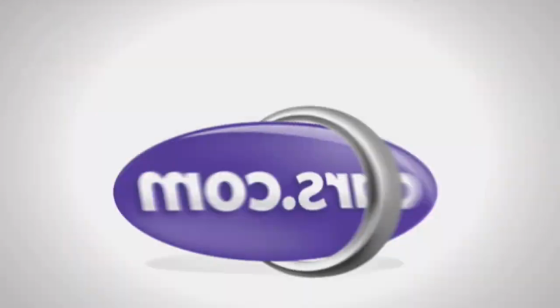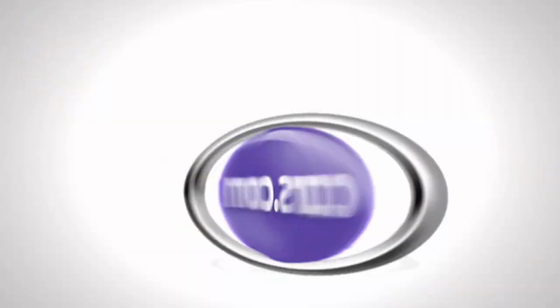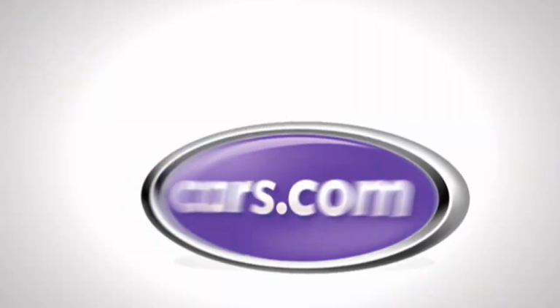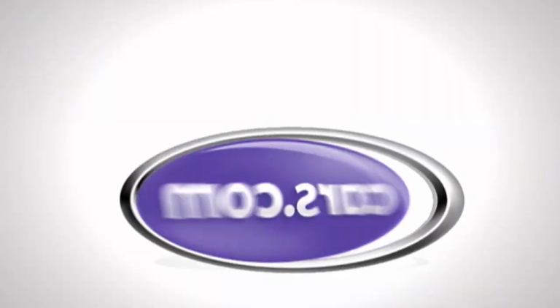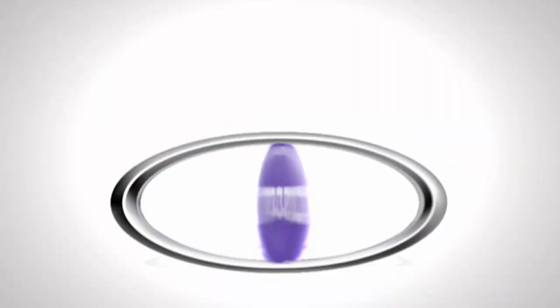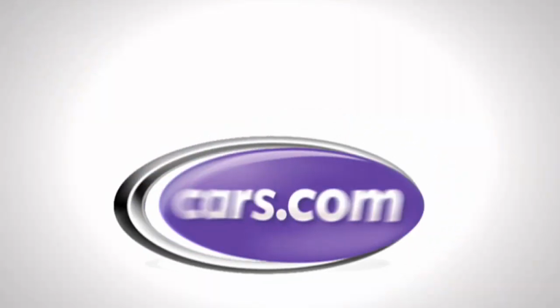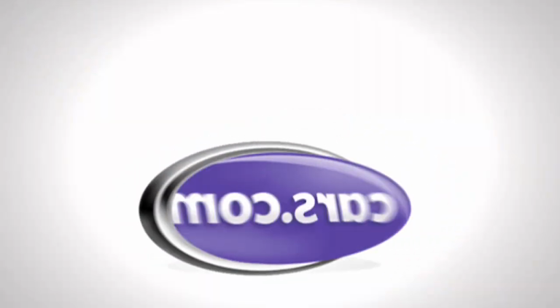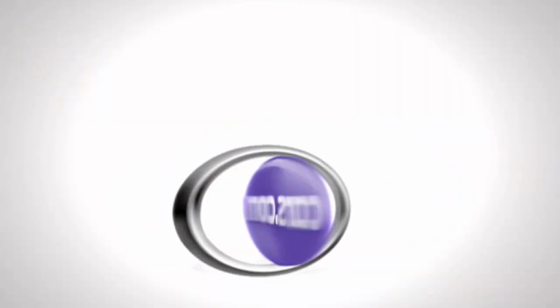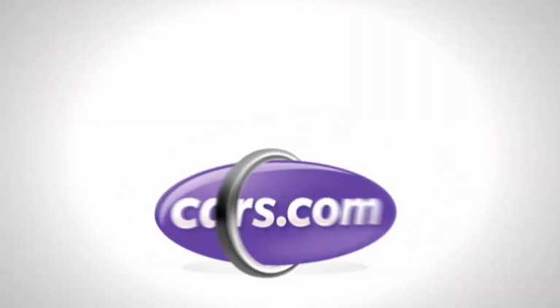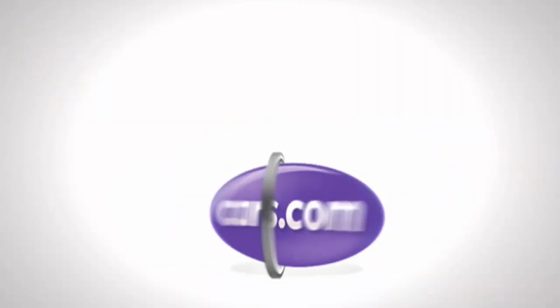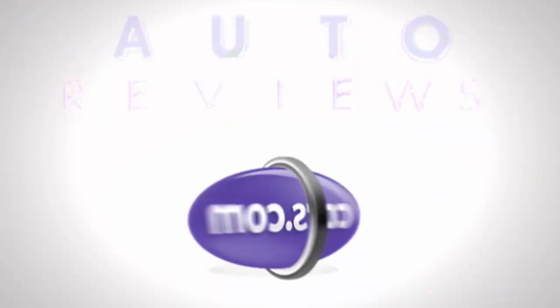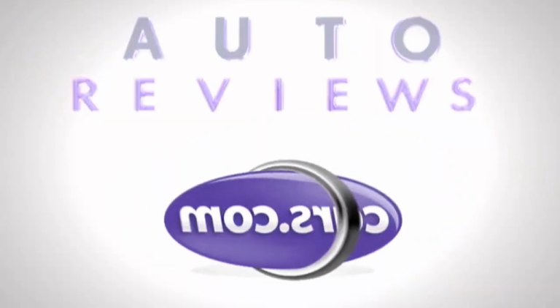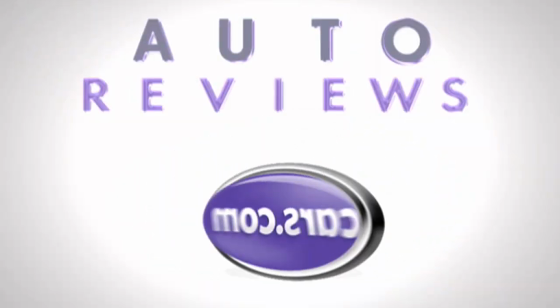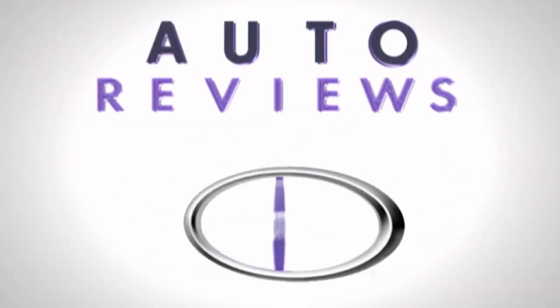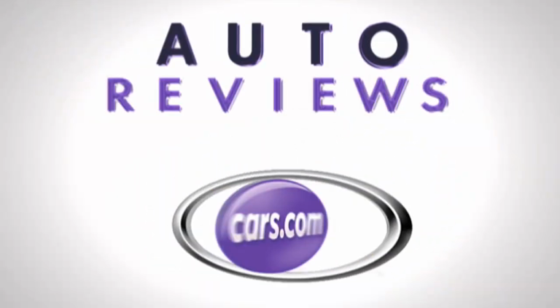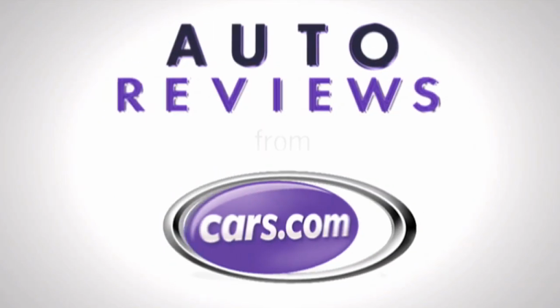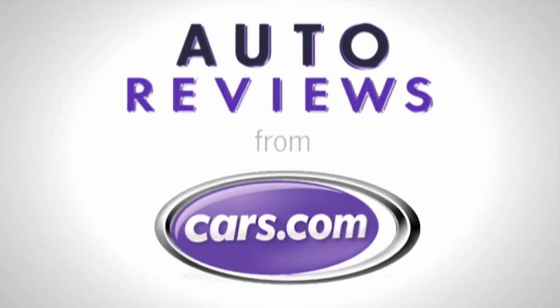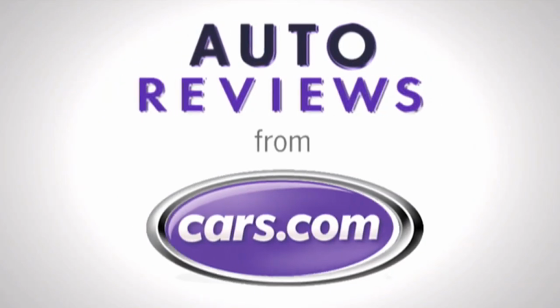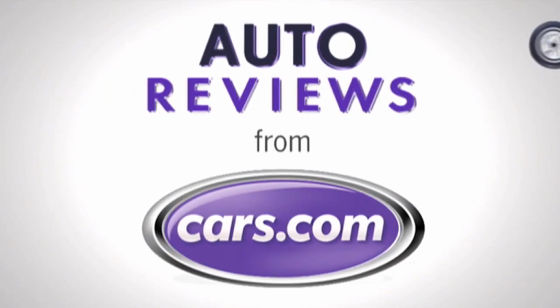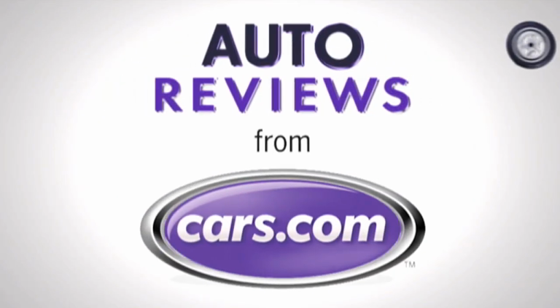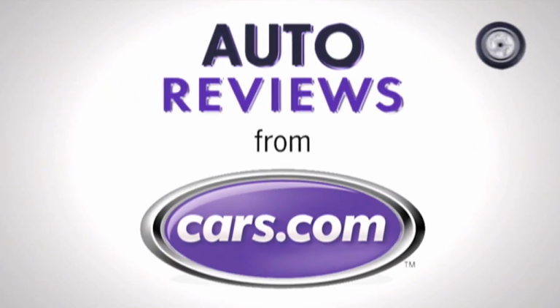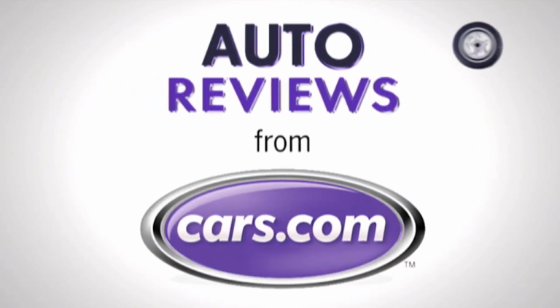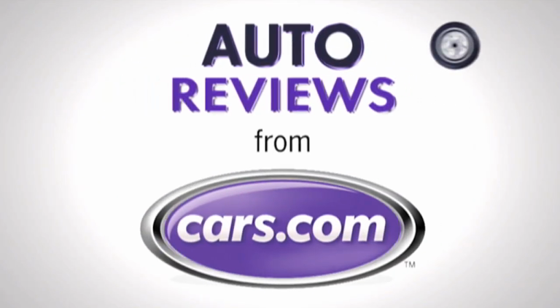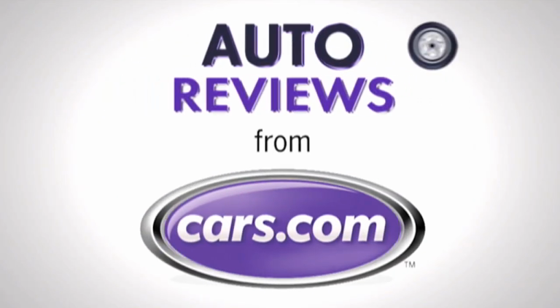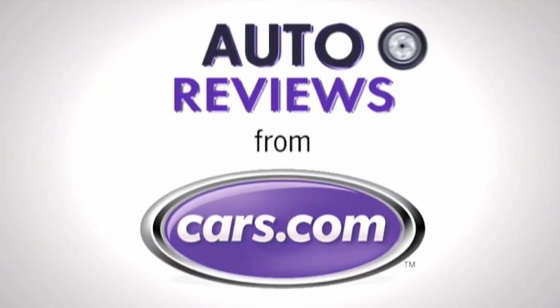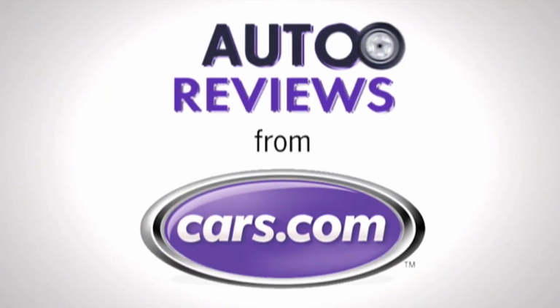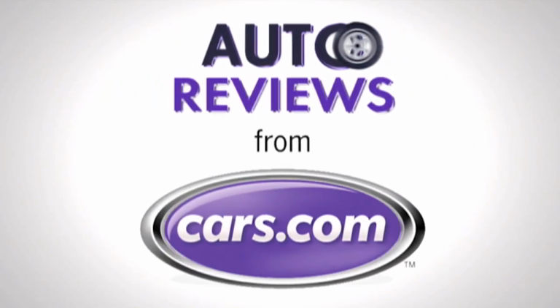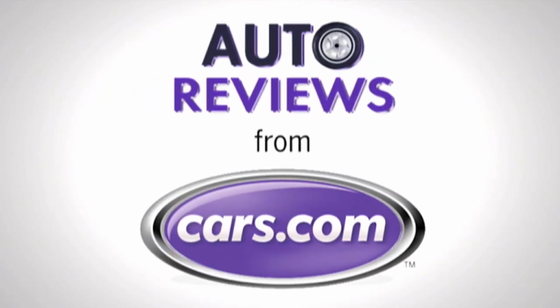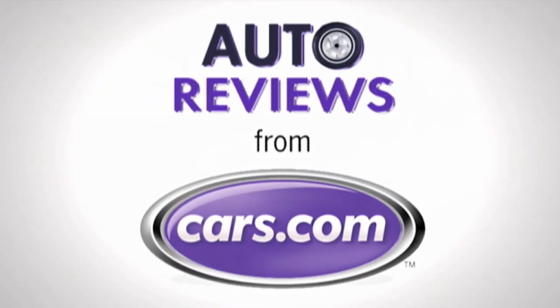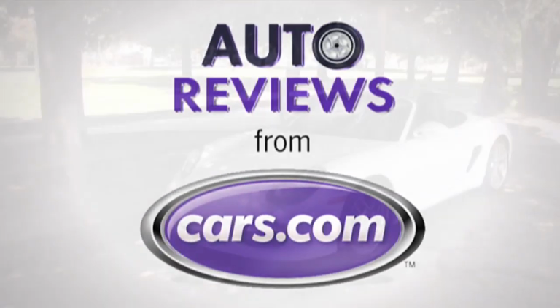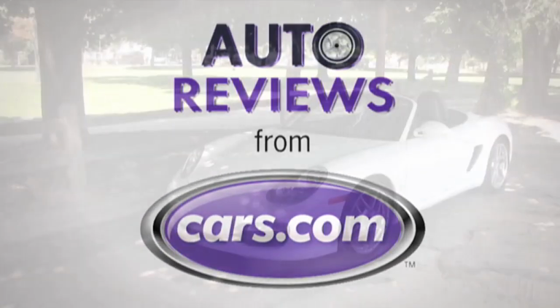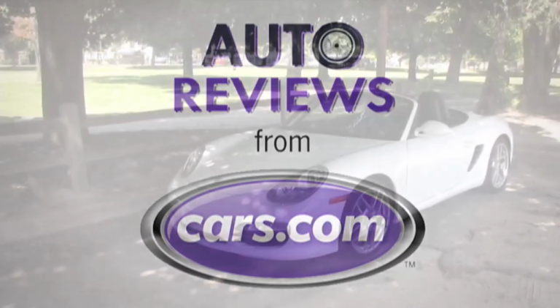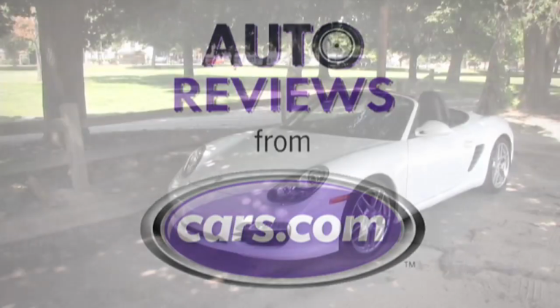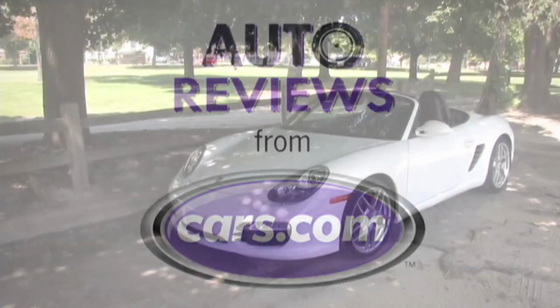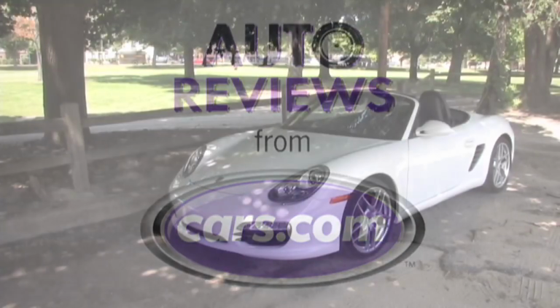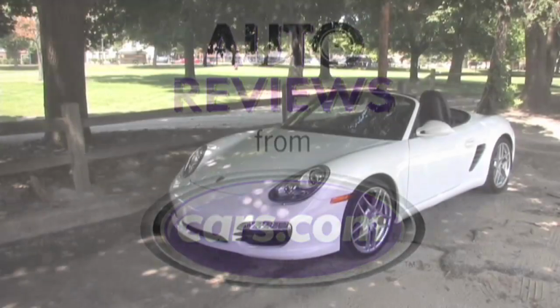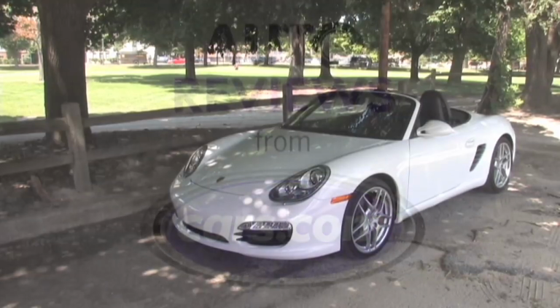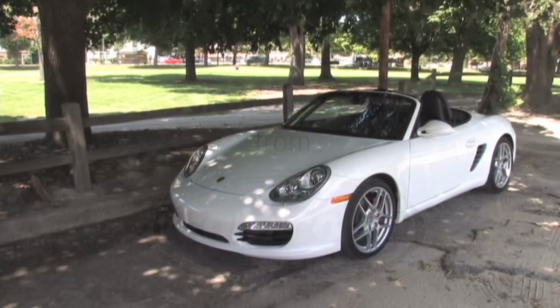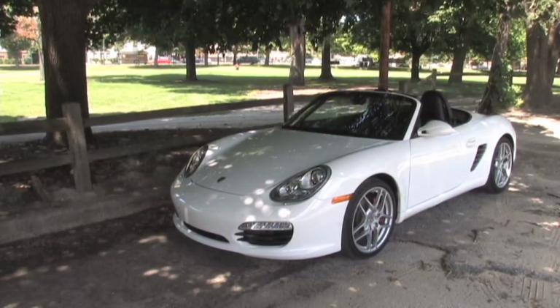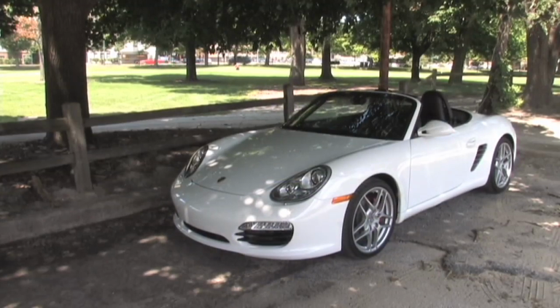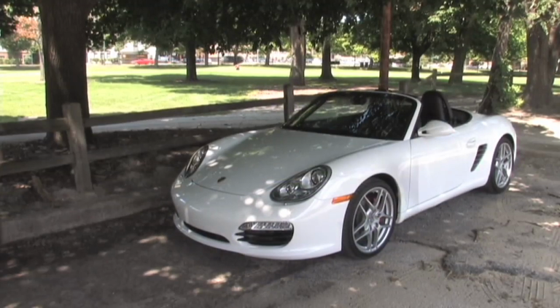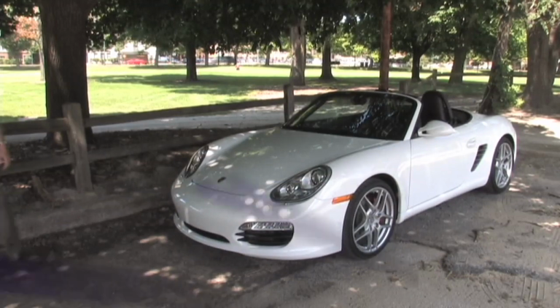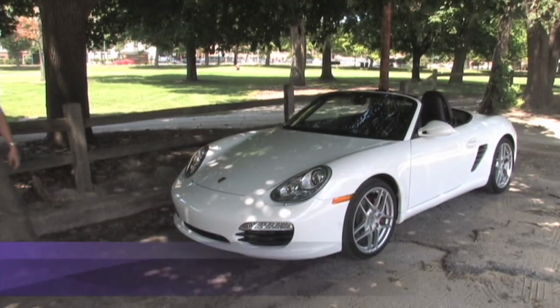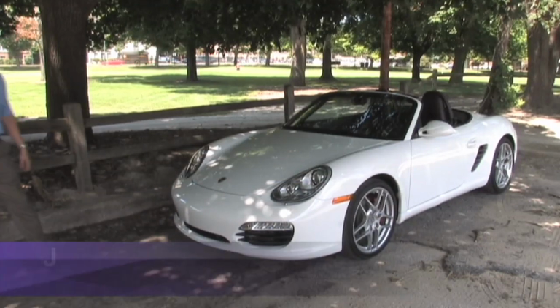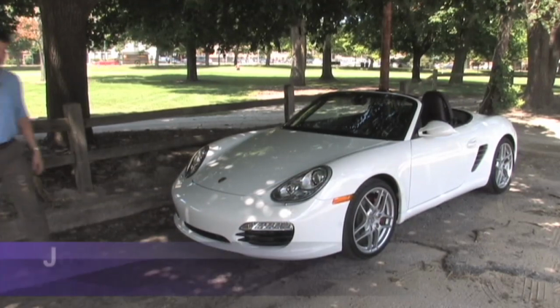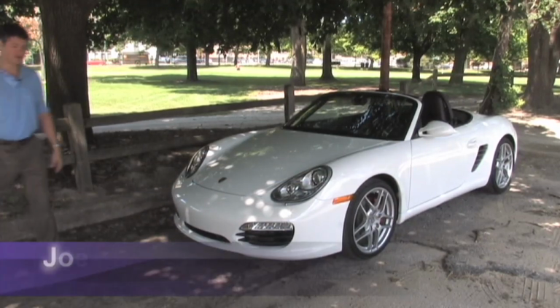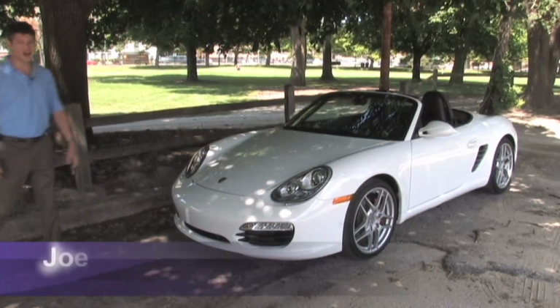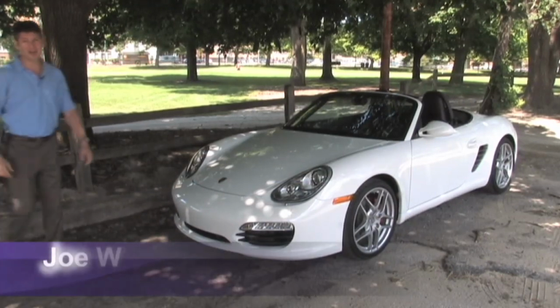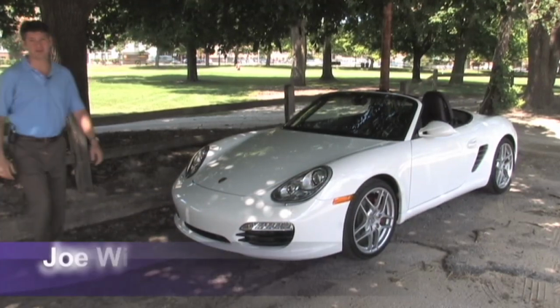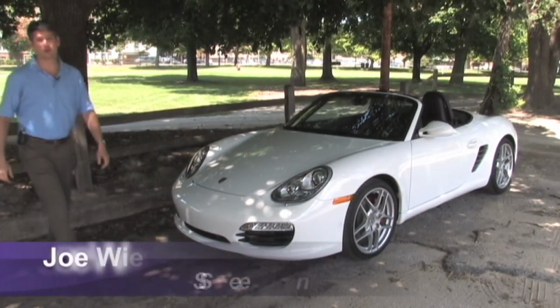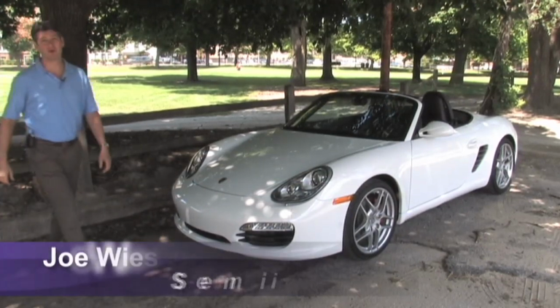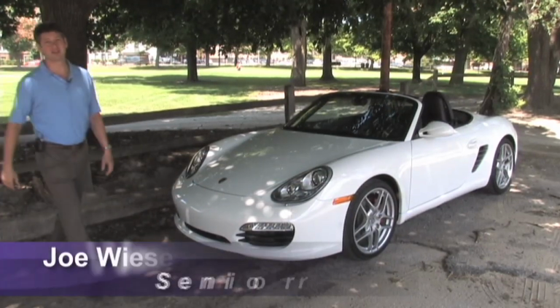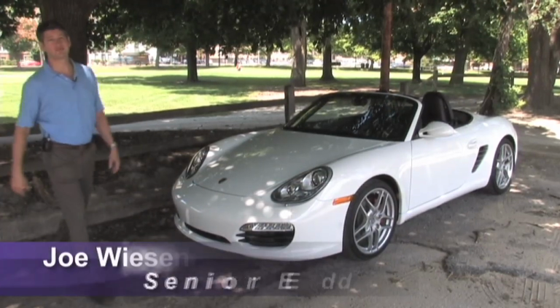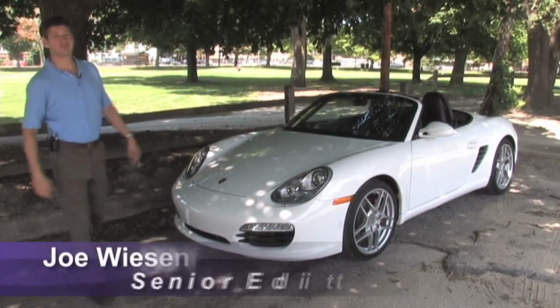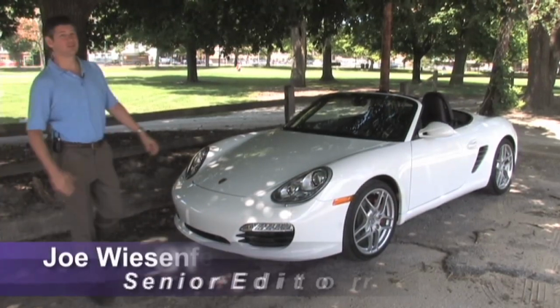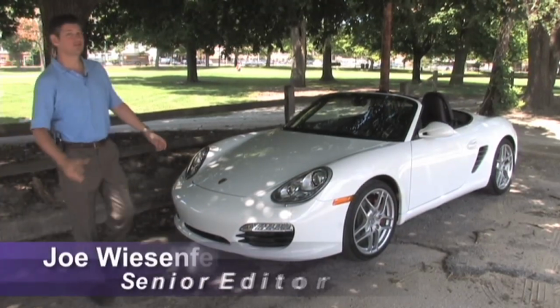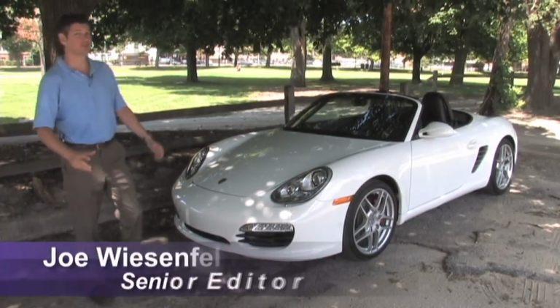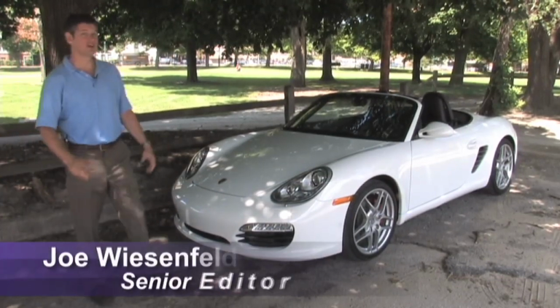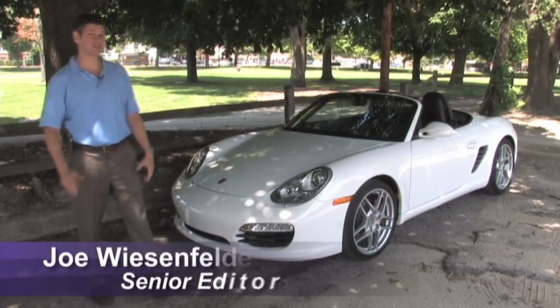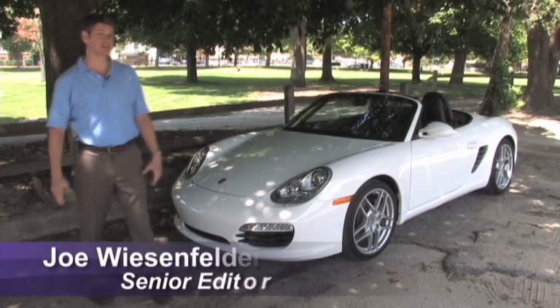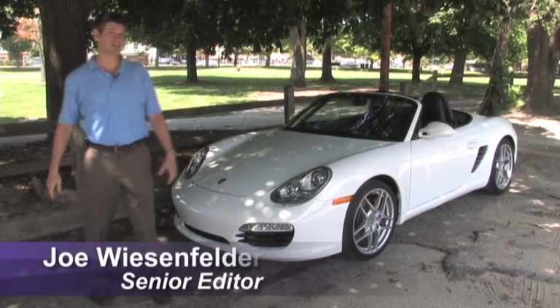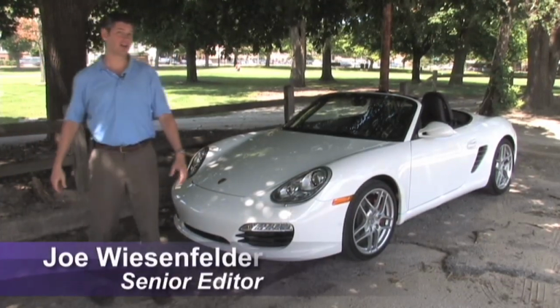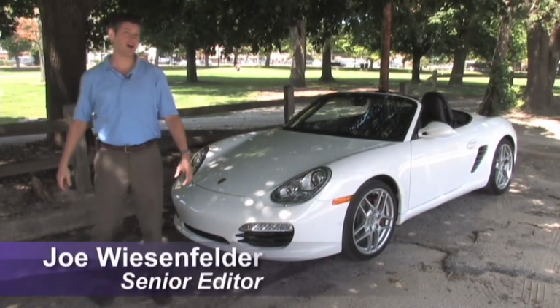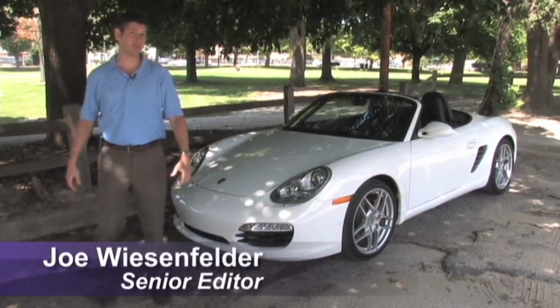Cars.com Auto Review. Hi, I'm Joe Weisenfelder of Cars.com.